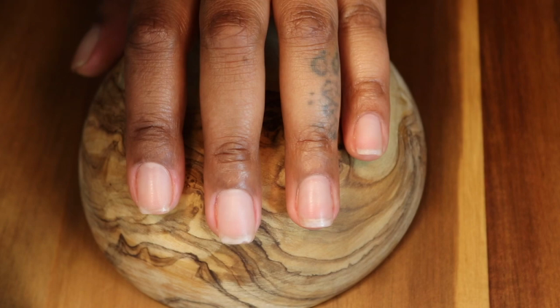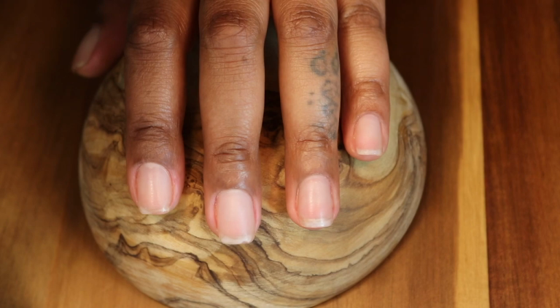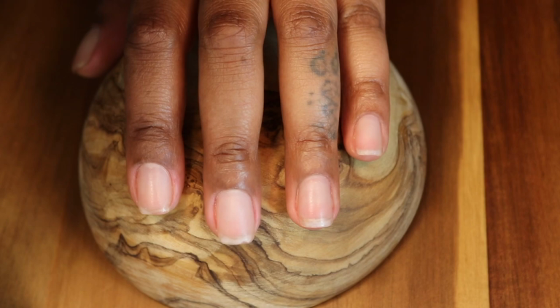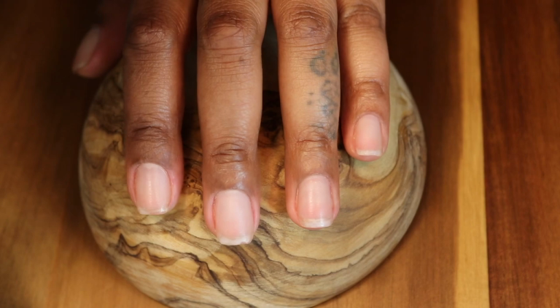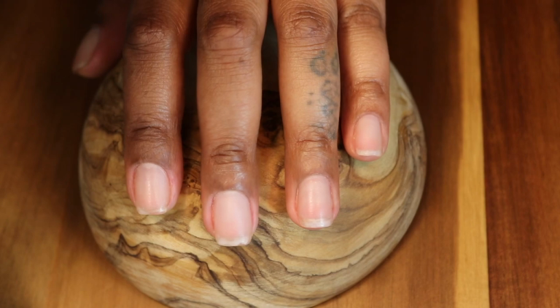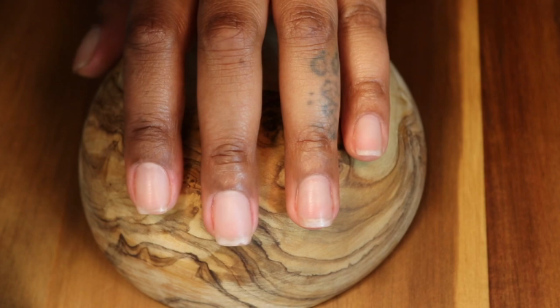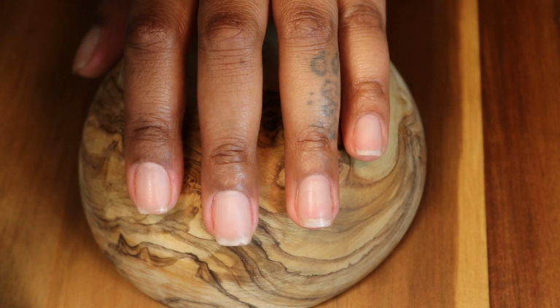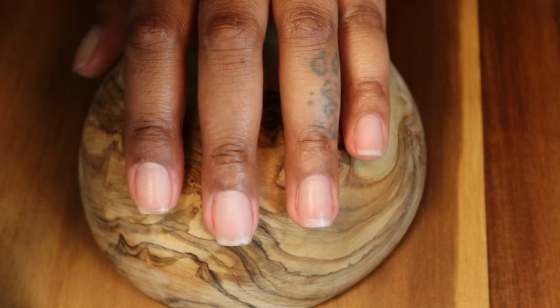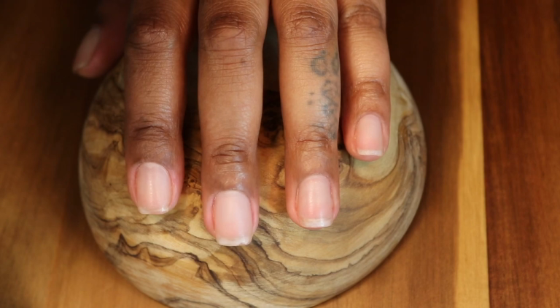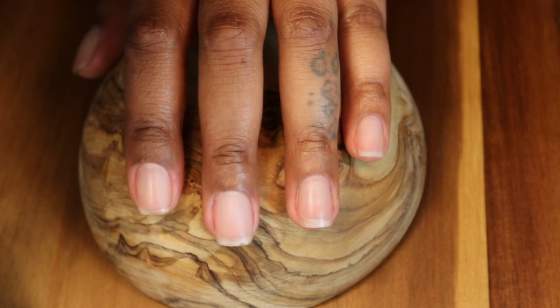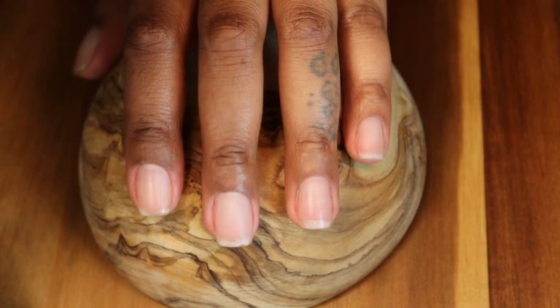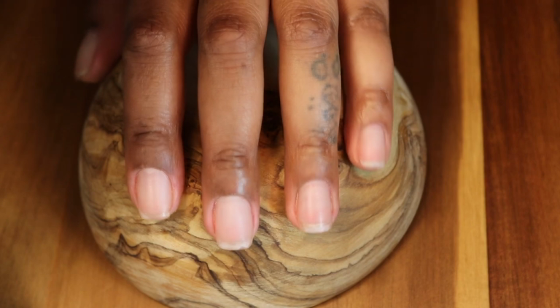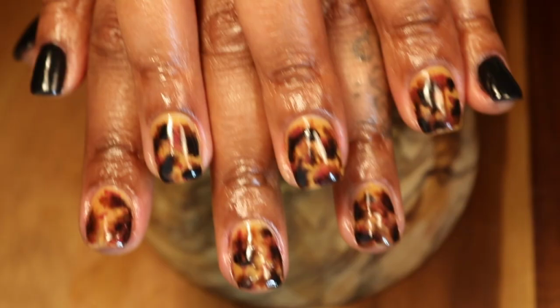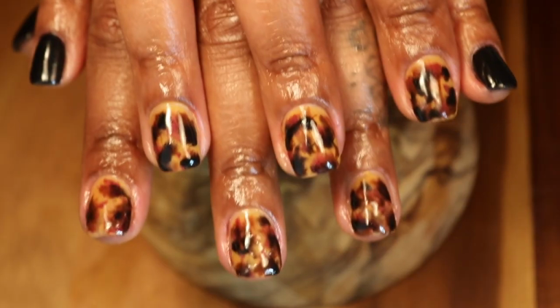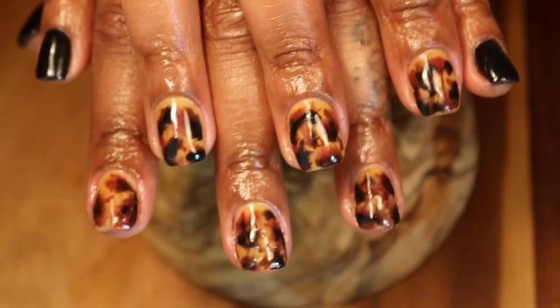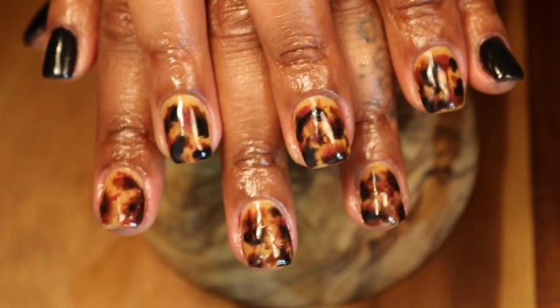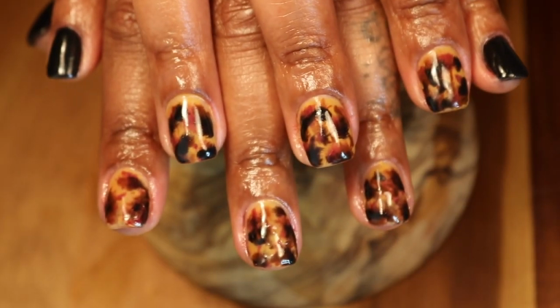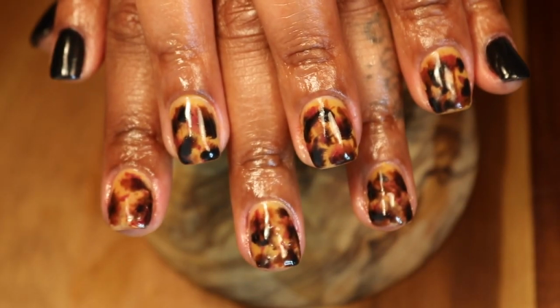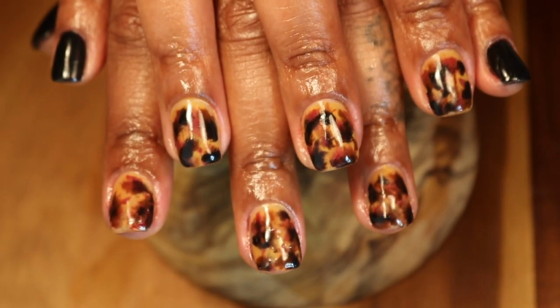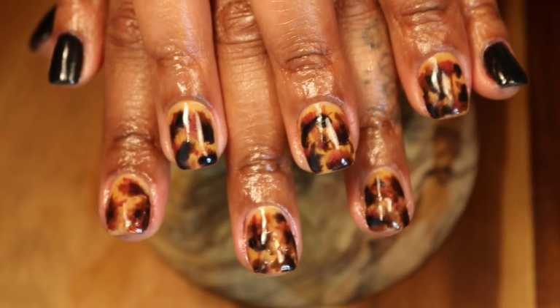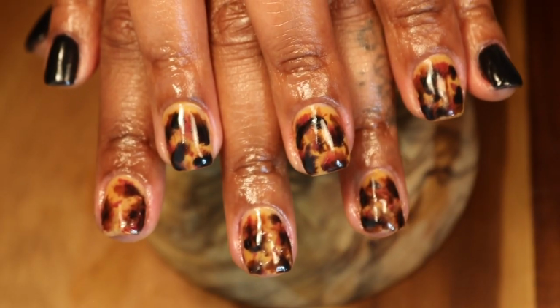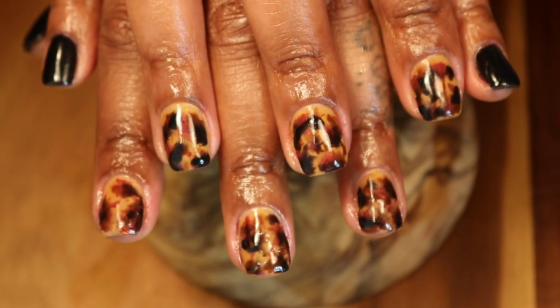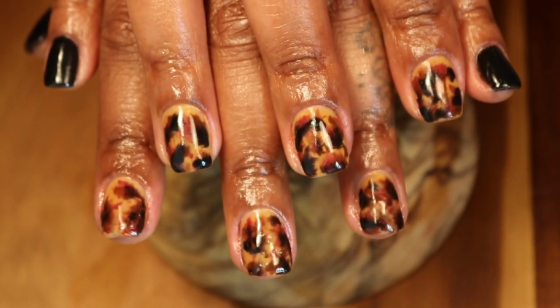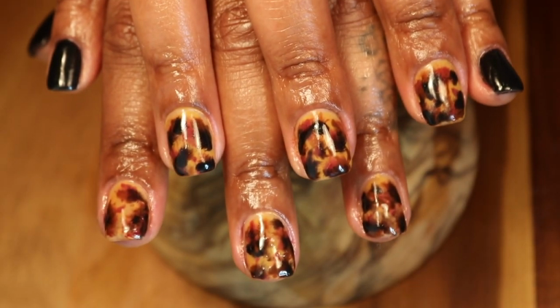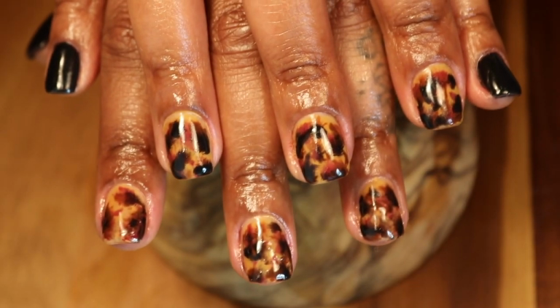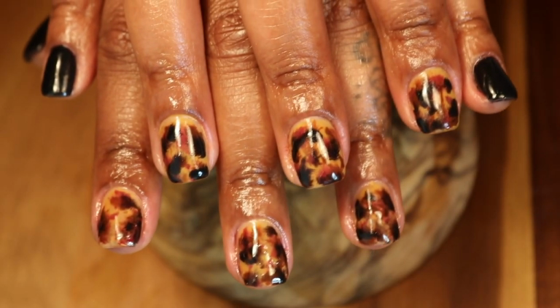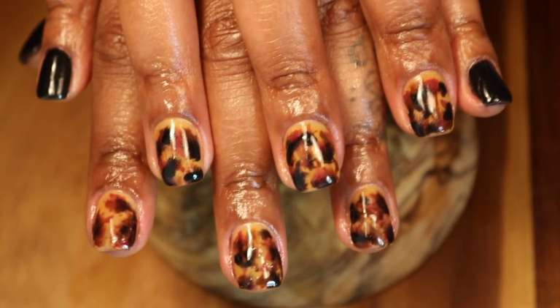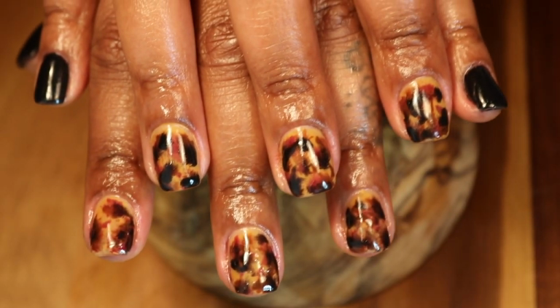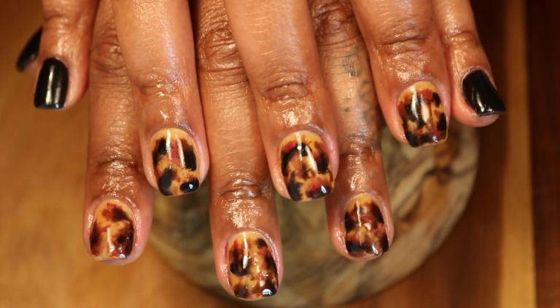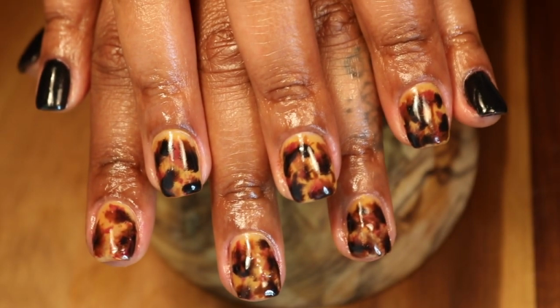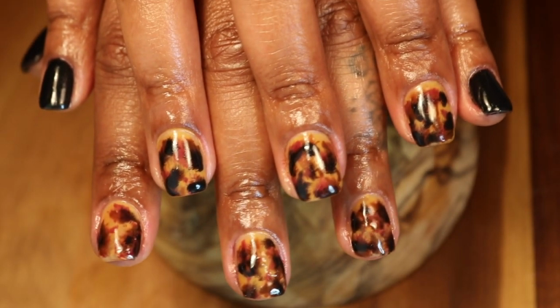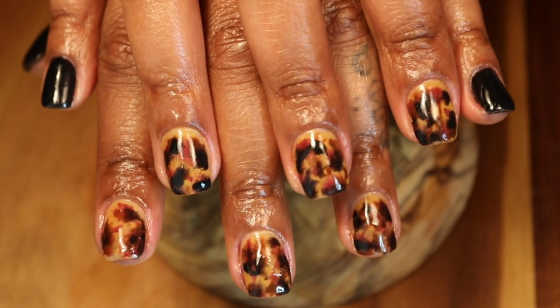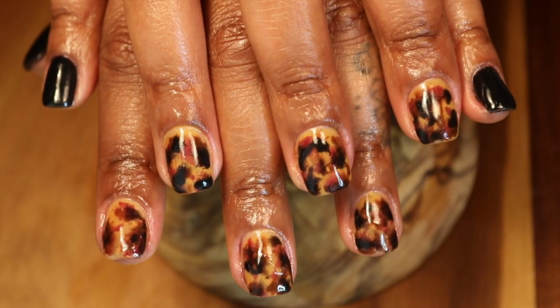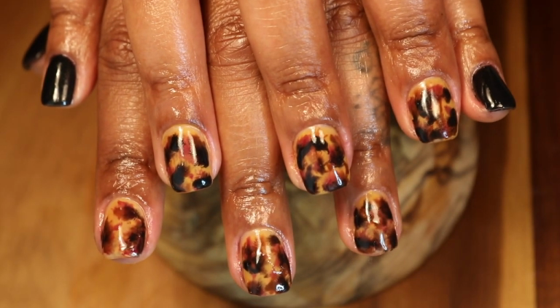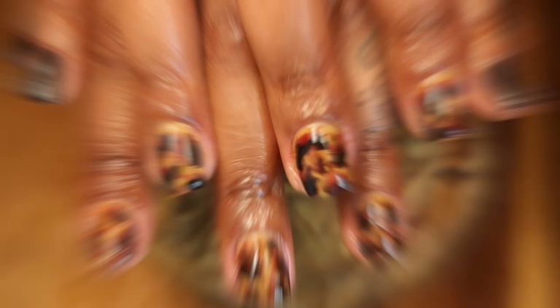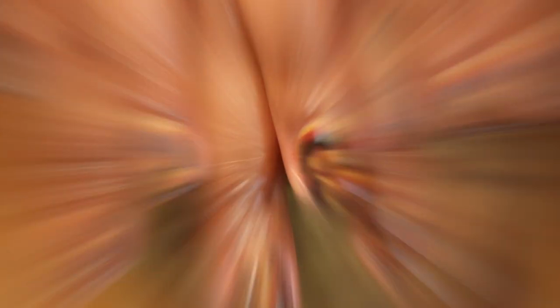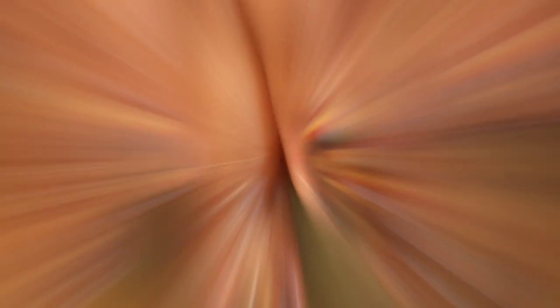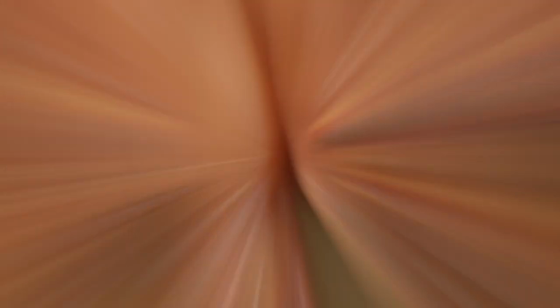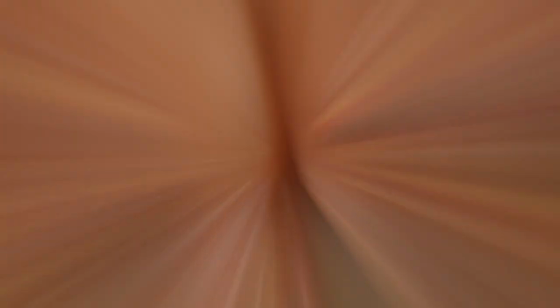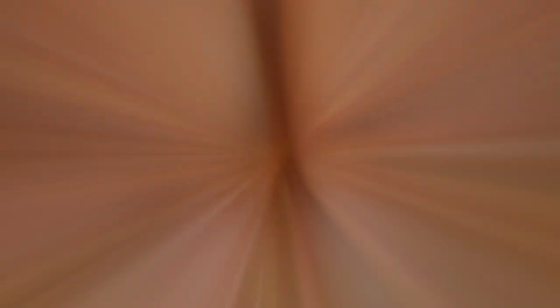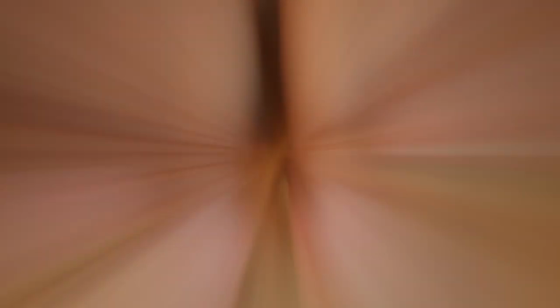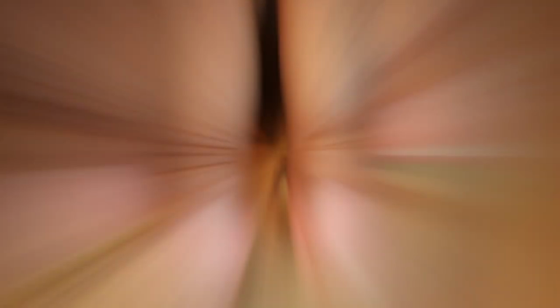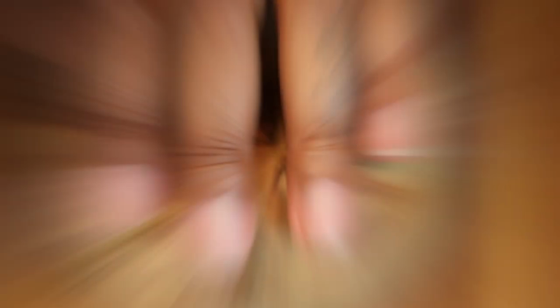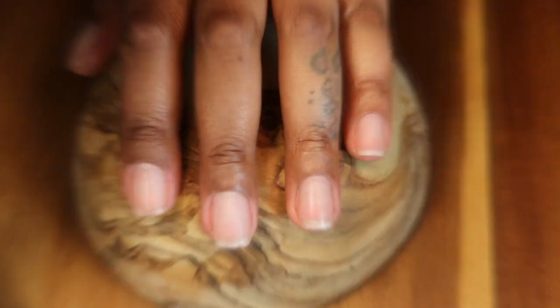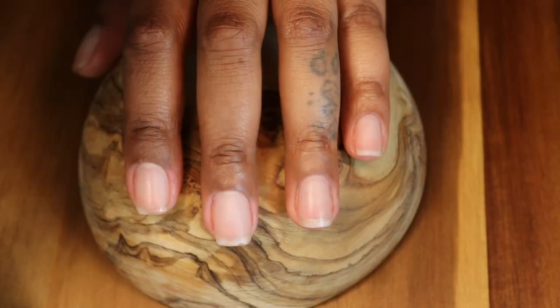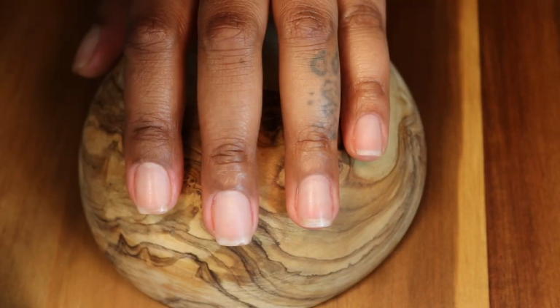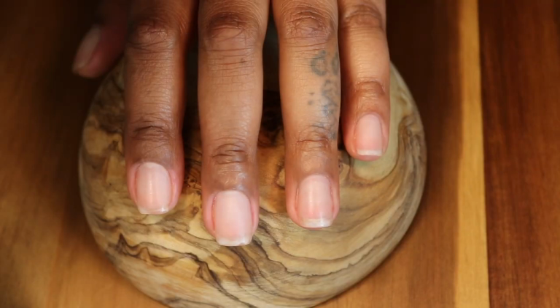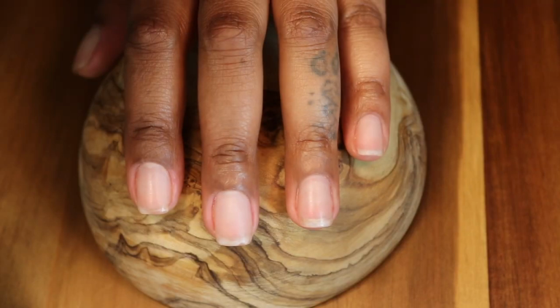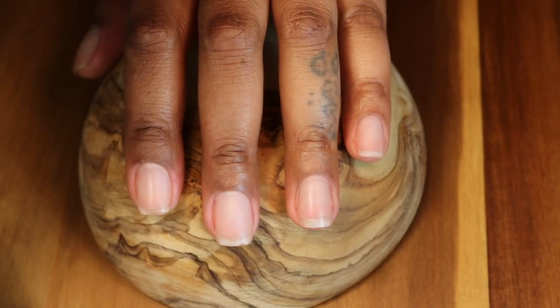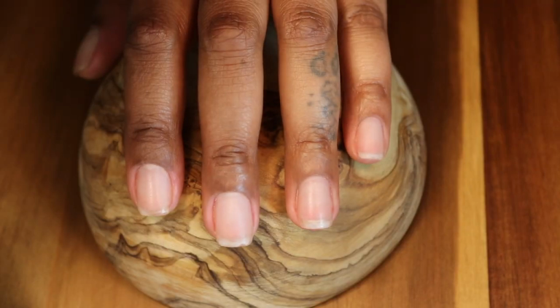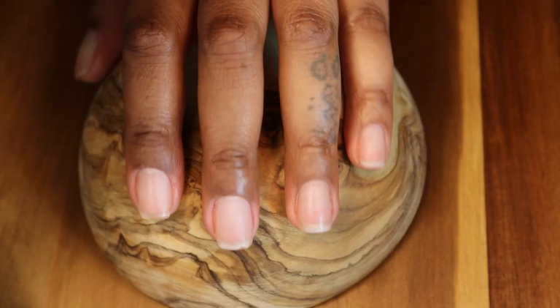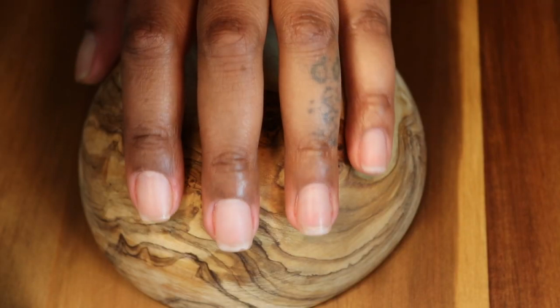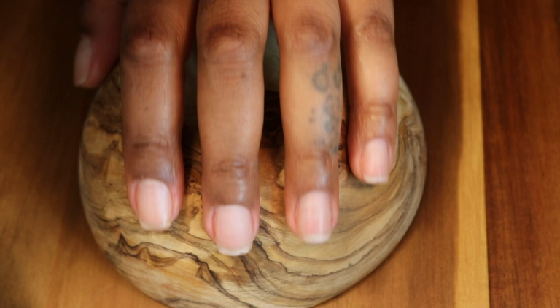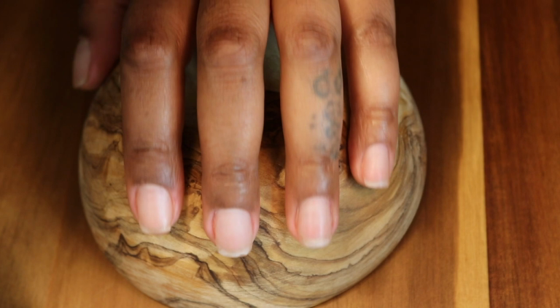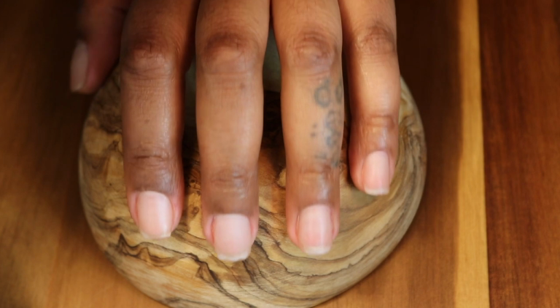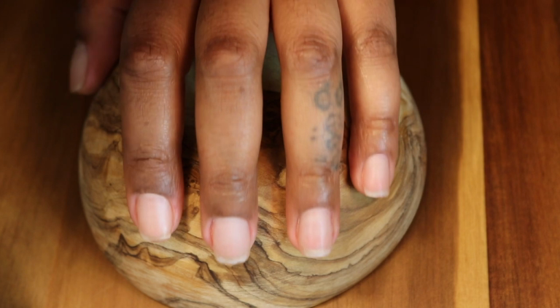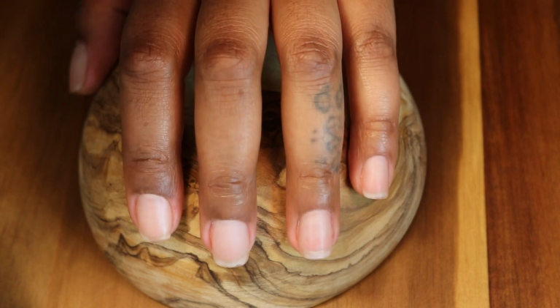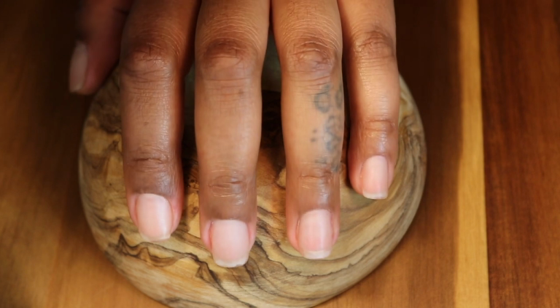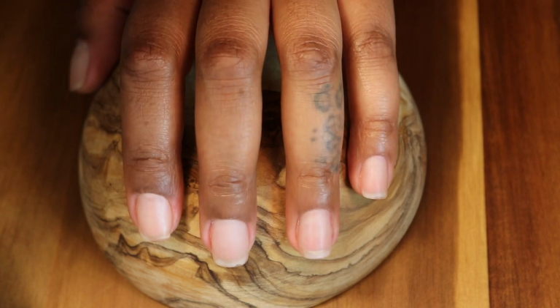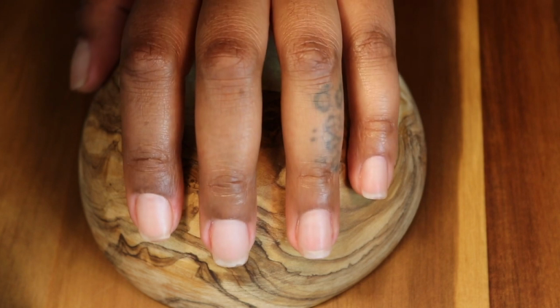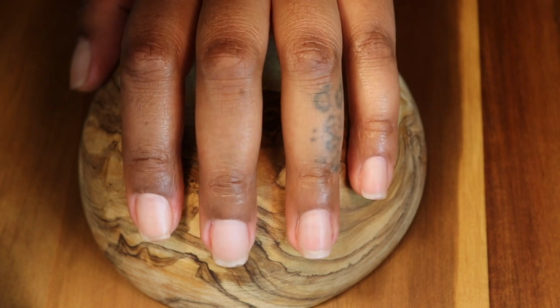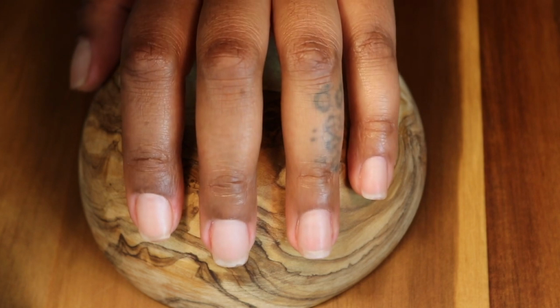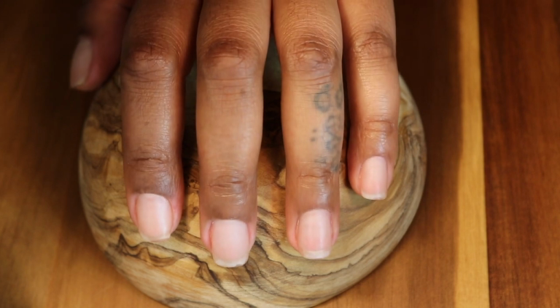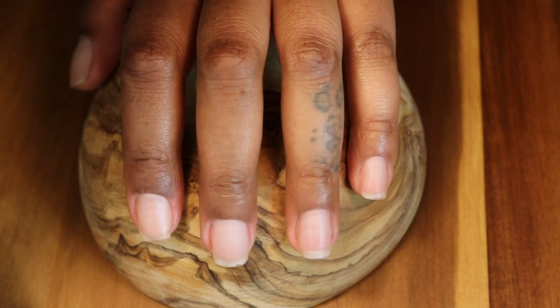Hey friends, thanks for tuning in today to see how I transform my nails into this tortoise shell design. Jumping right into it, we're not going to waste any time.